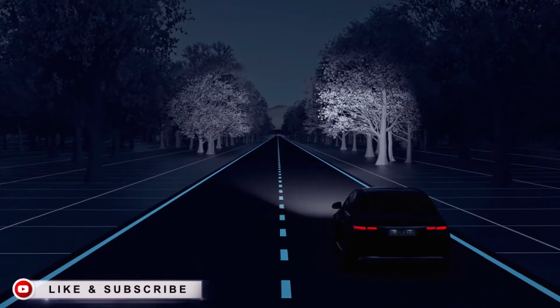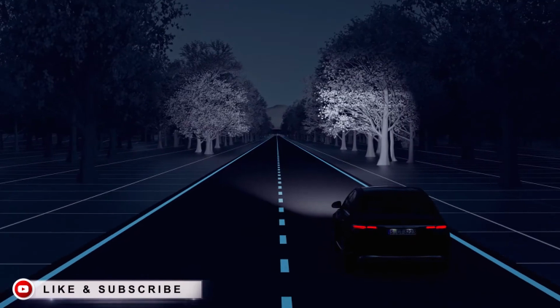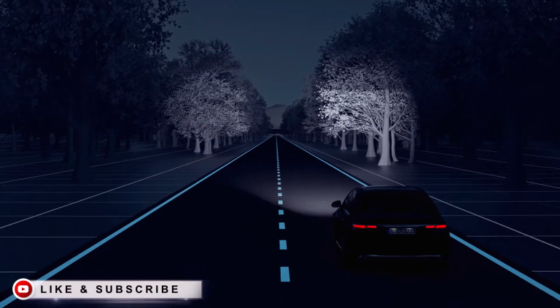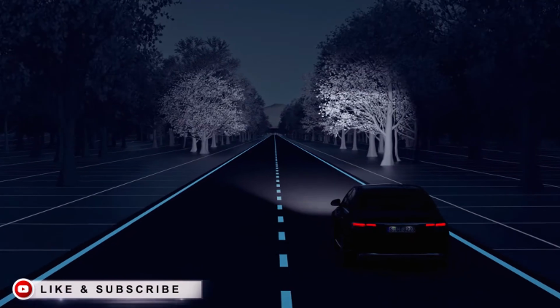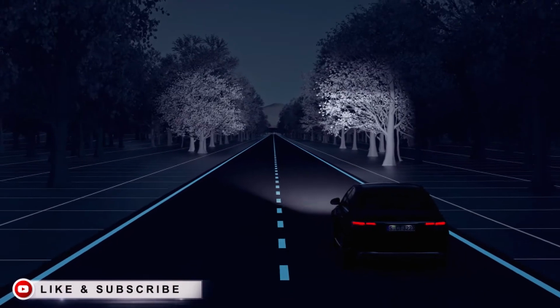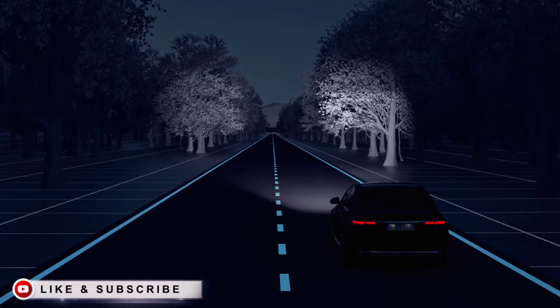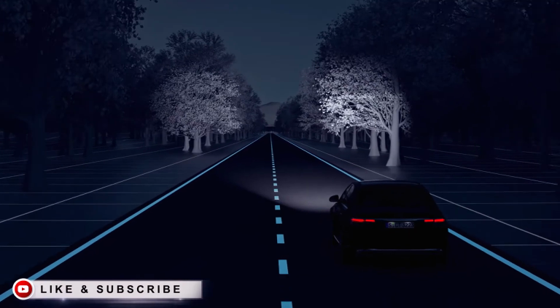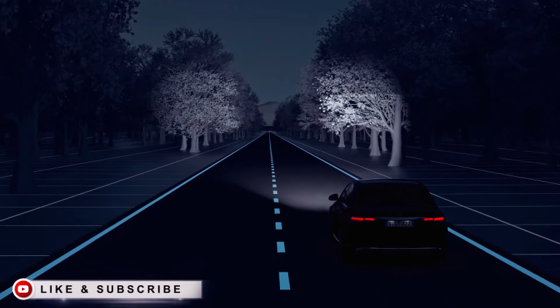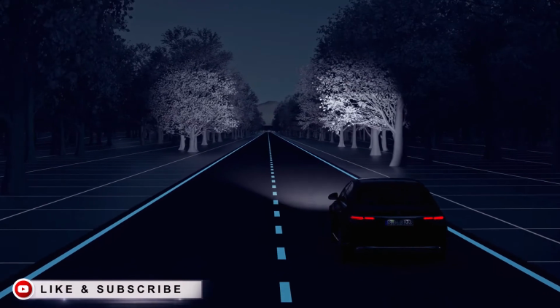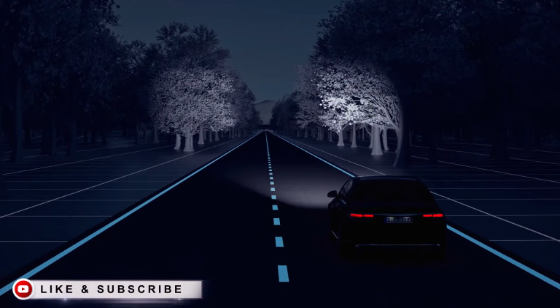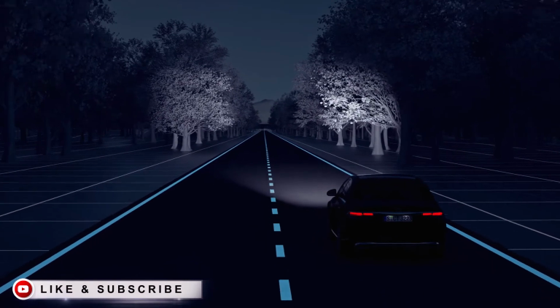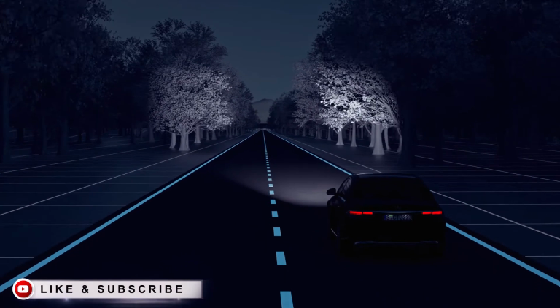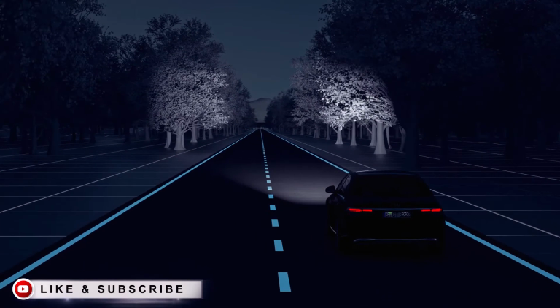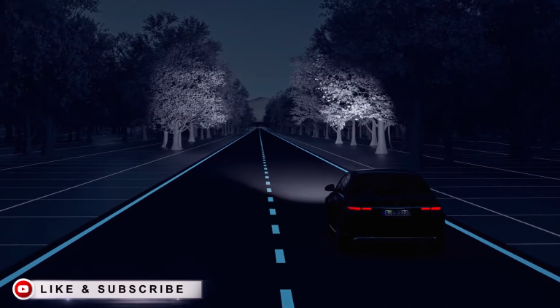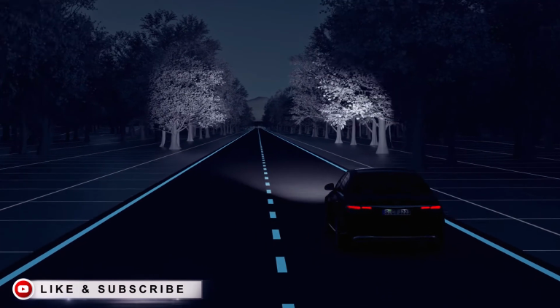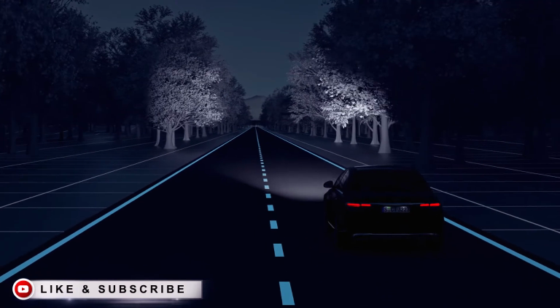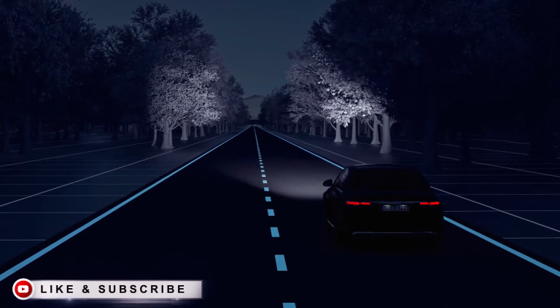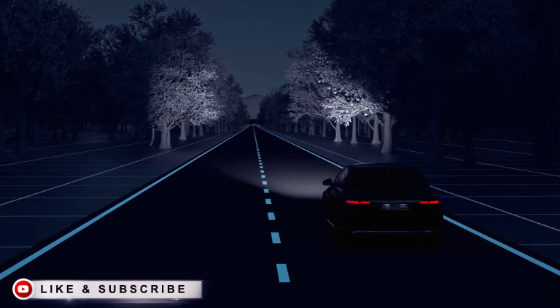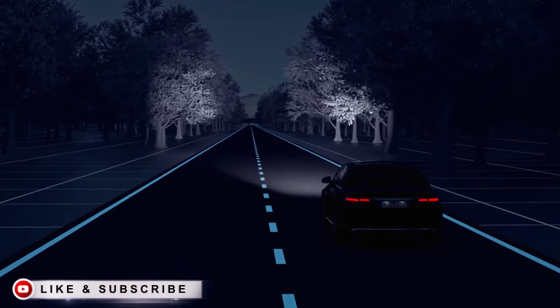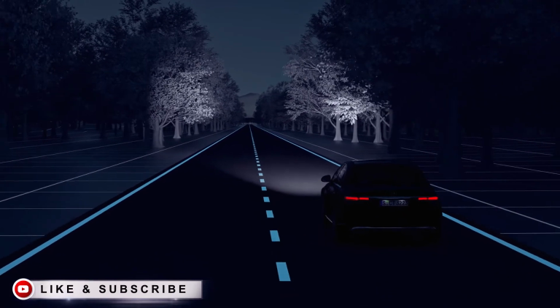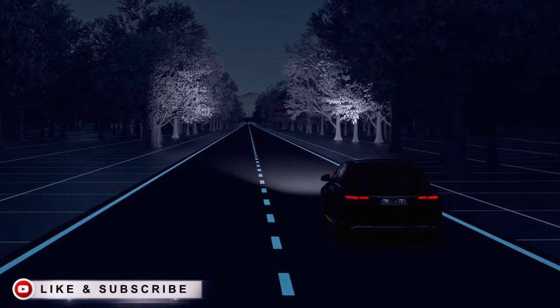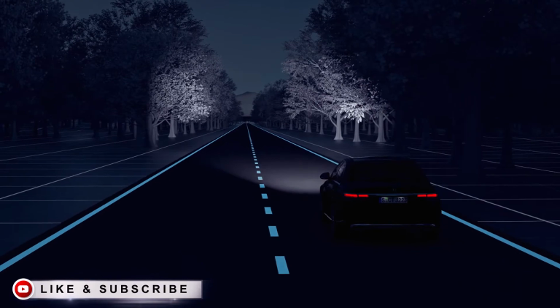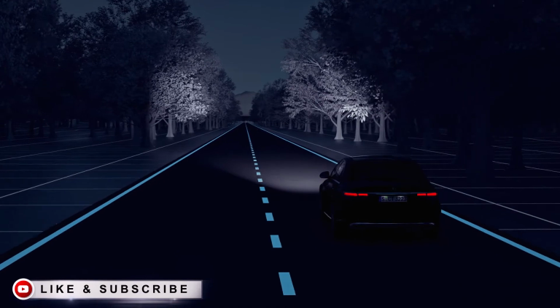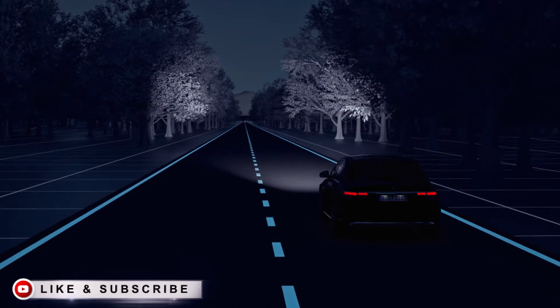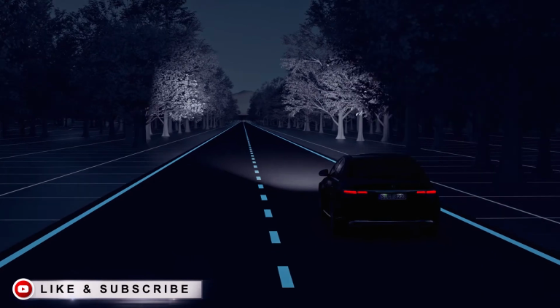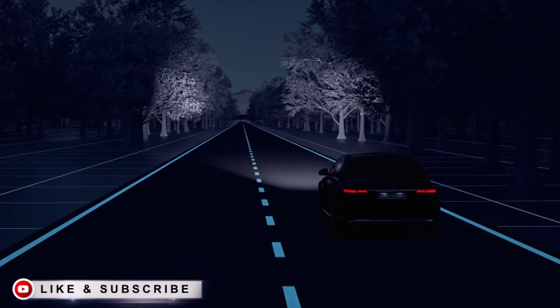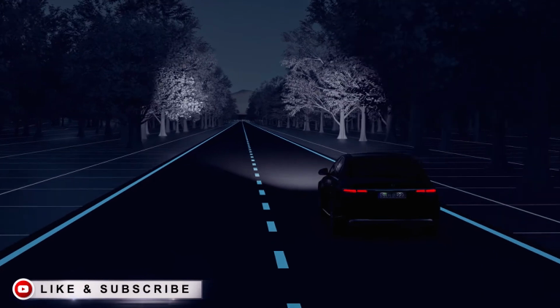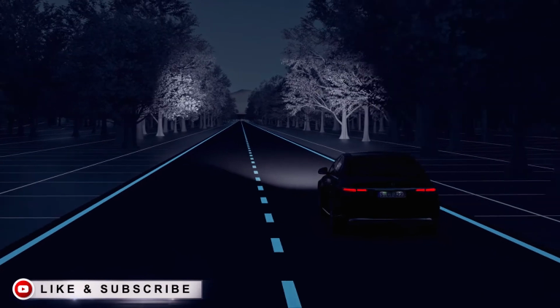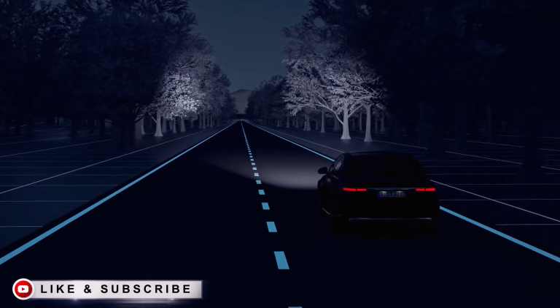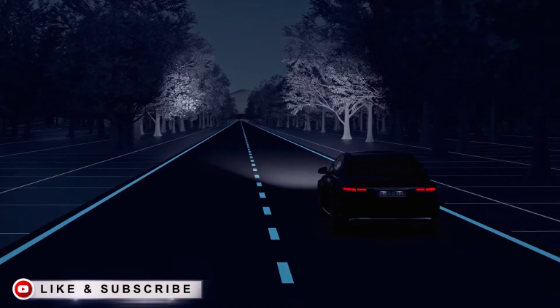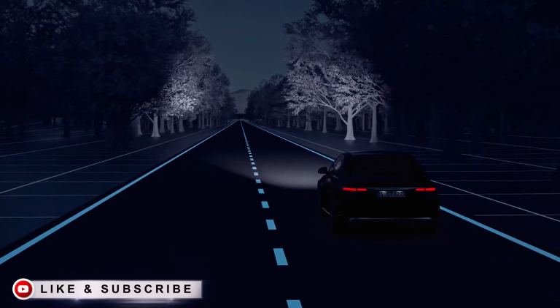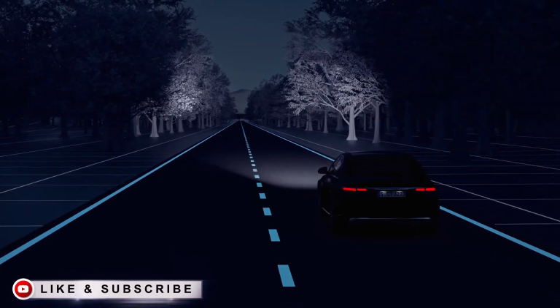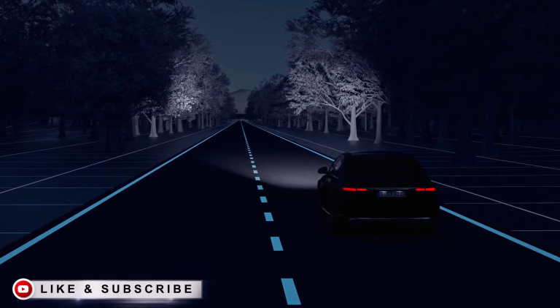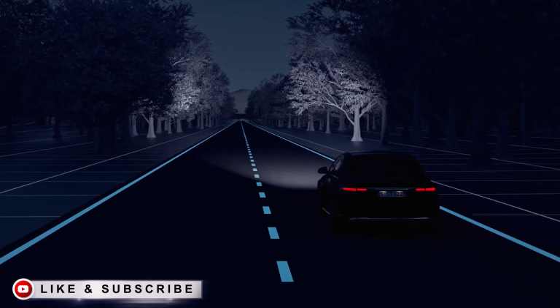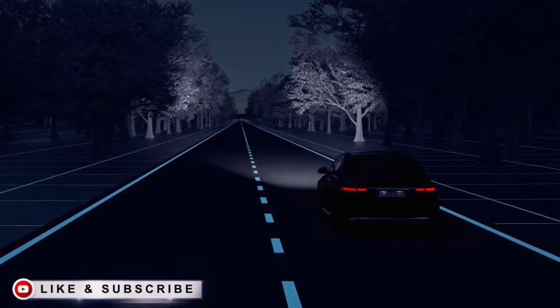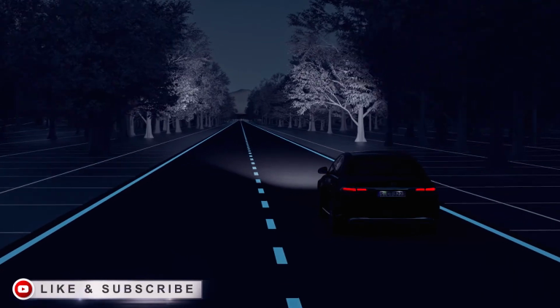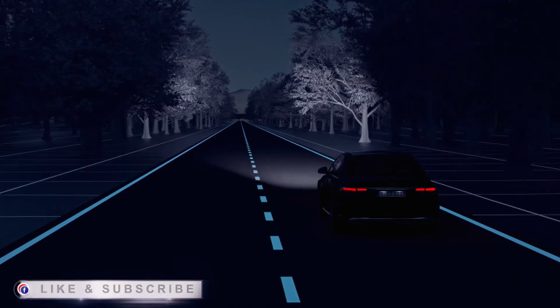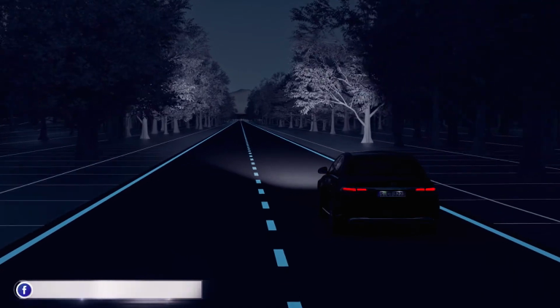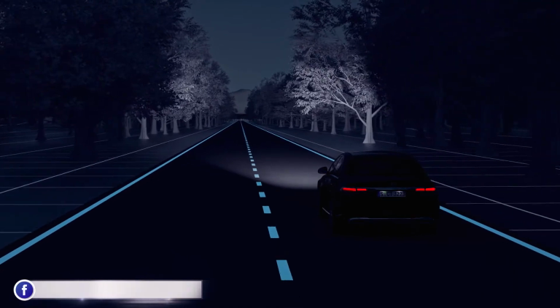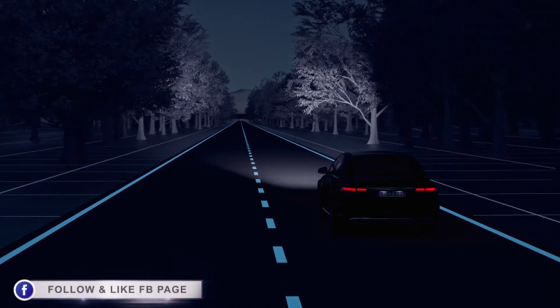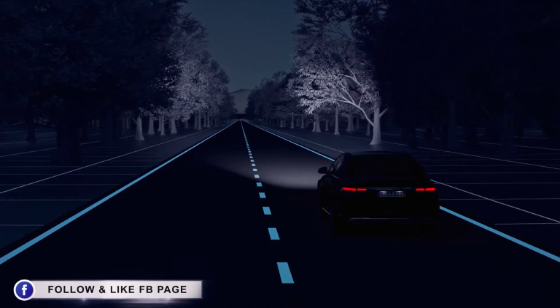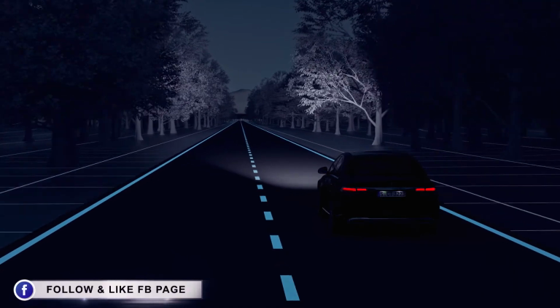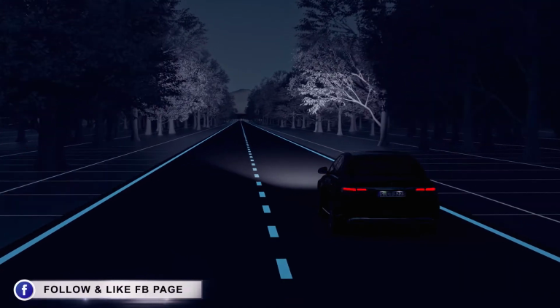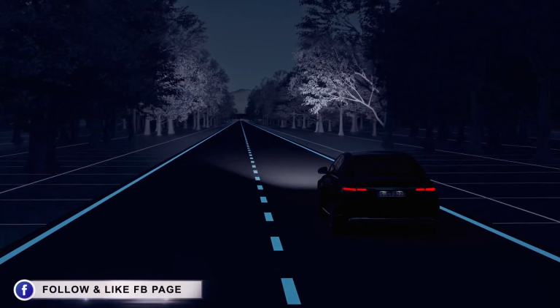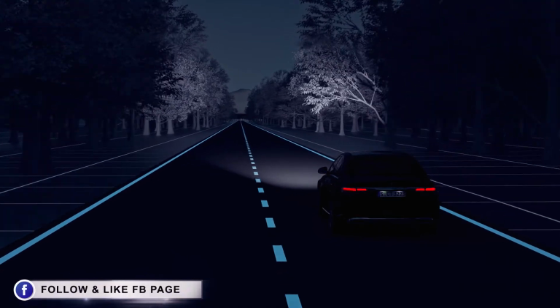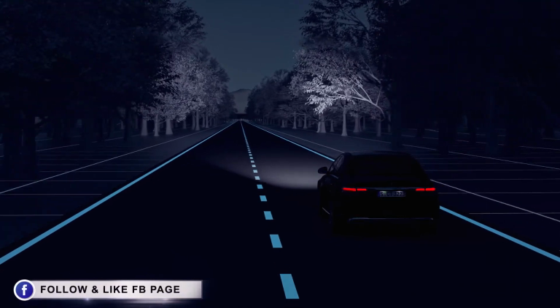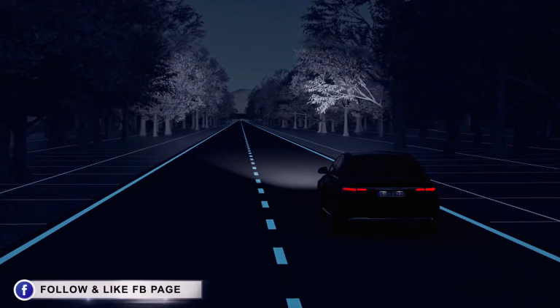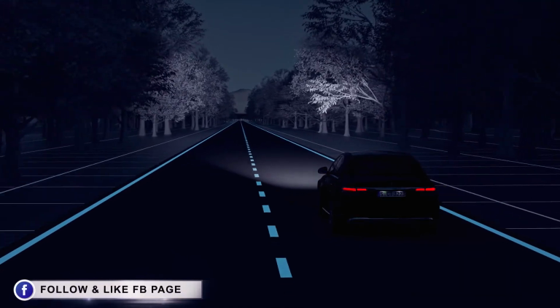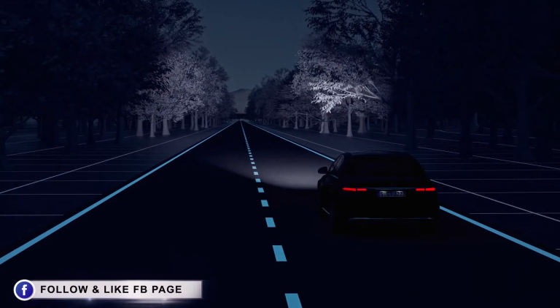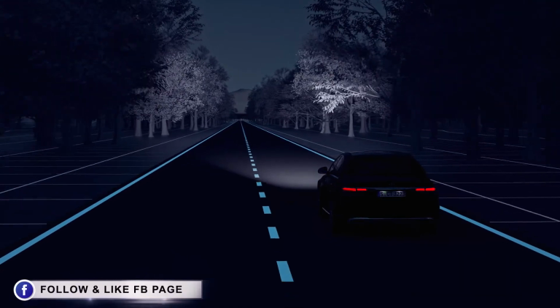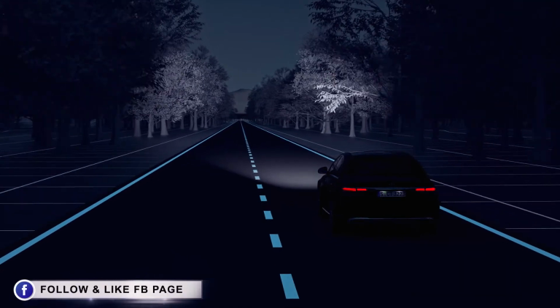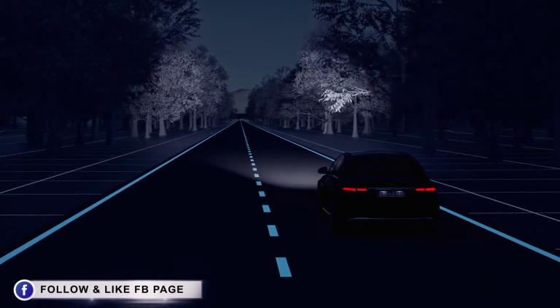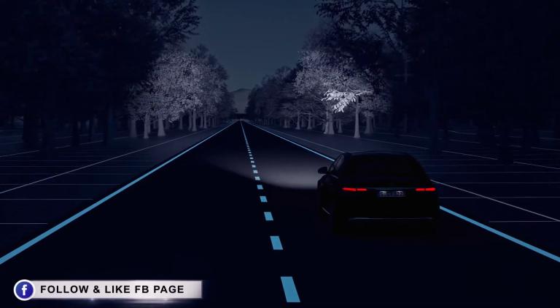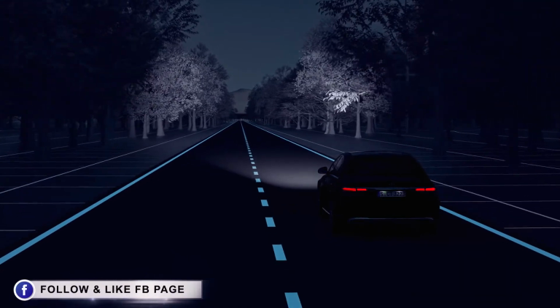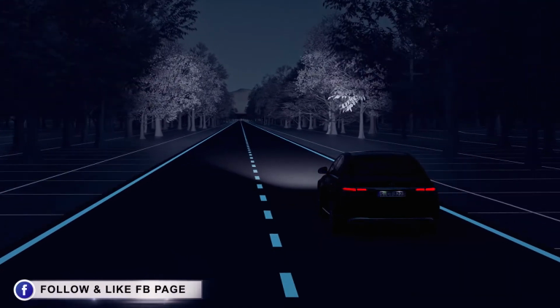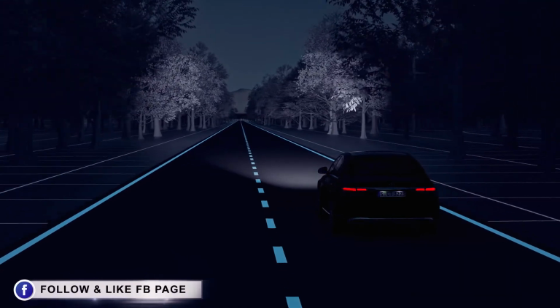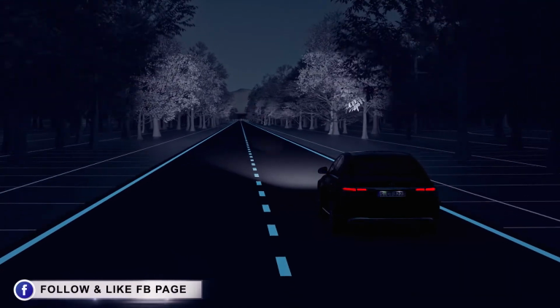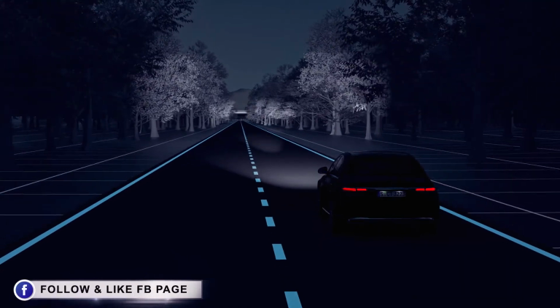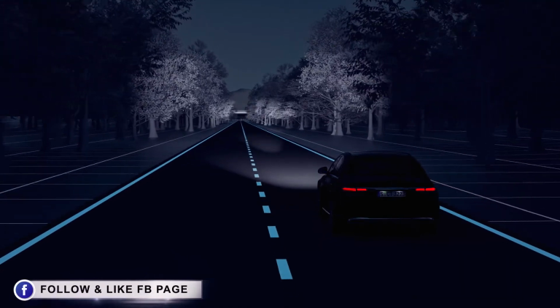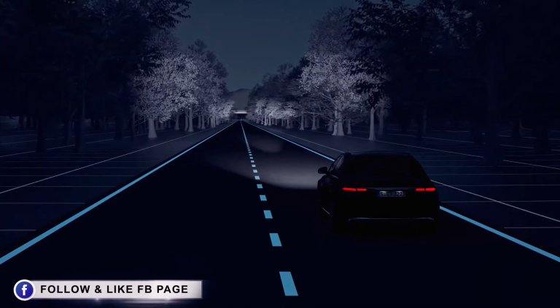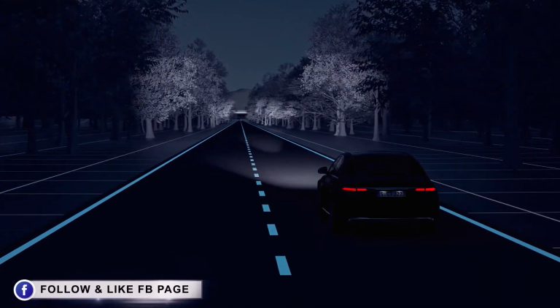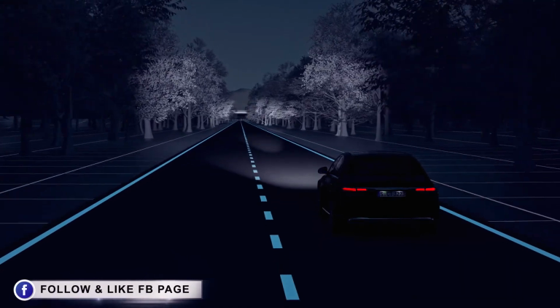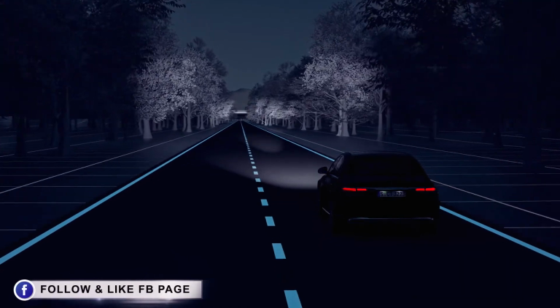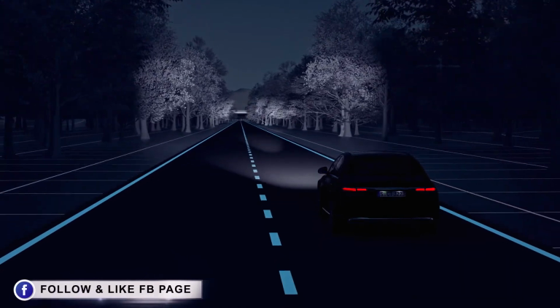For maximum visual range on long straight stretches without traffic, the ultra-range high beam kicks in automatically.